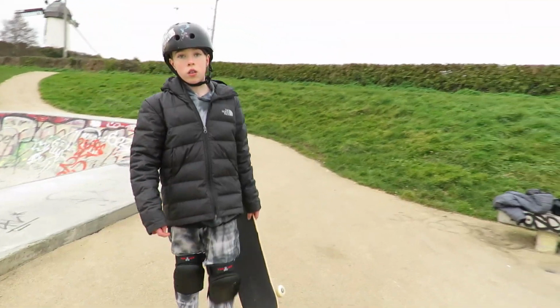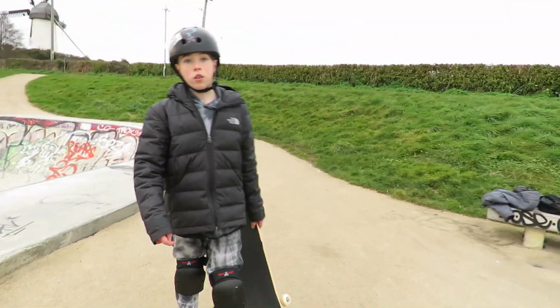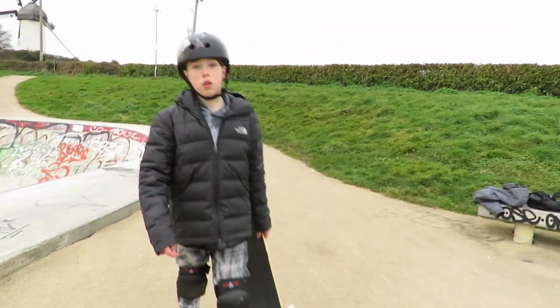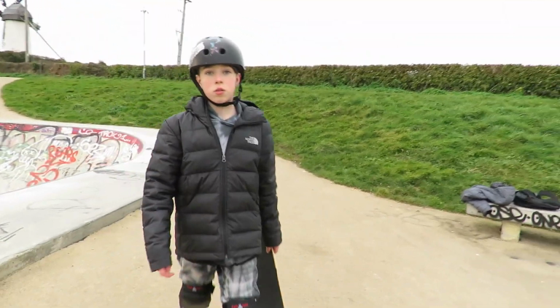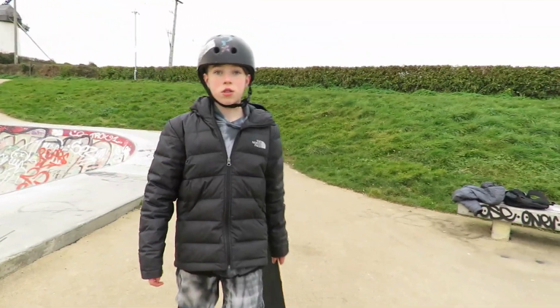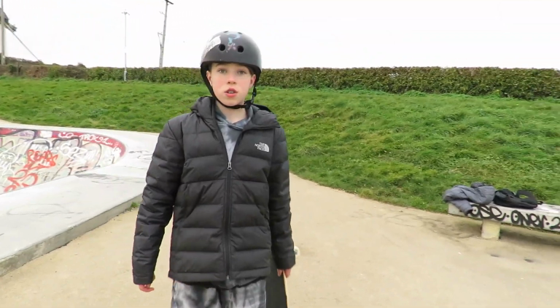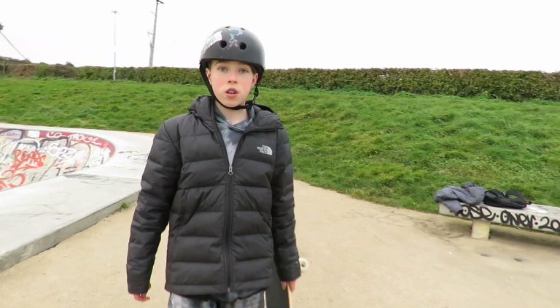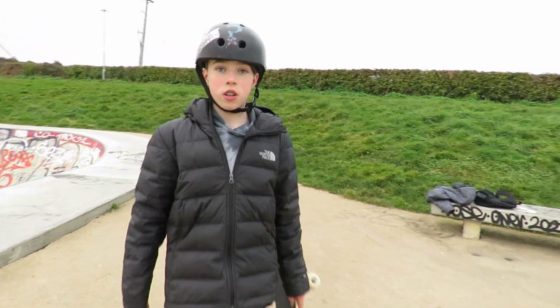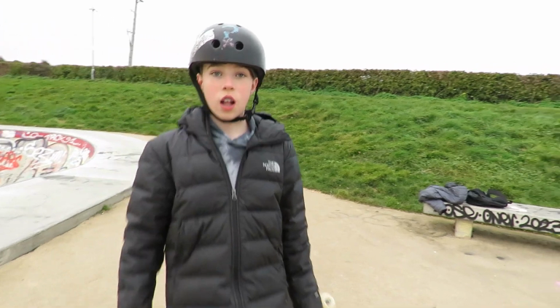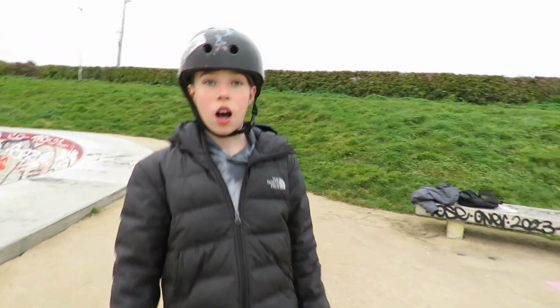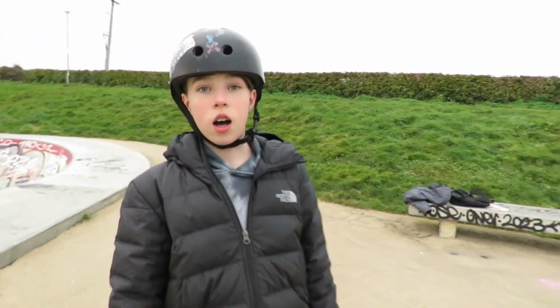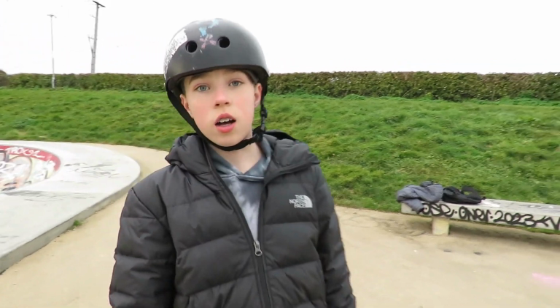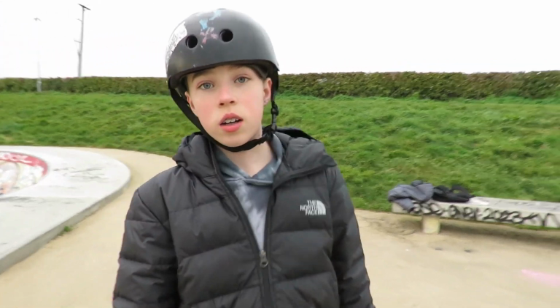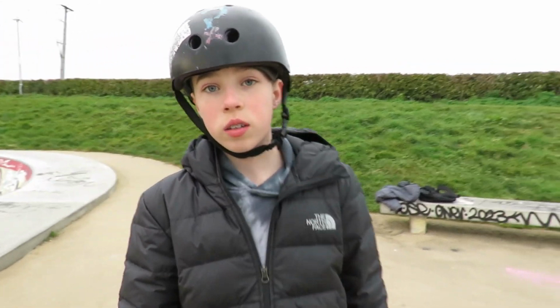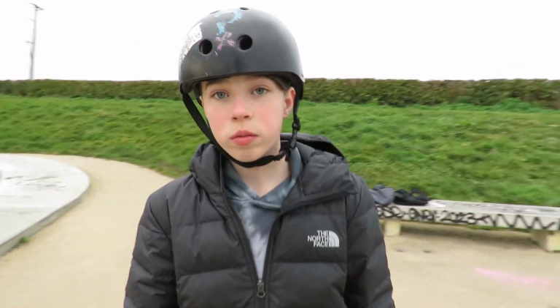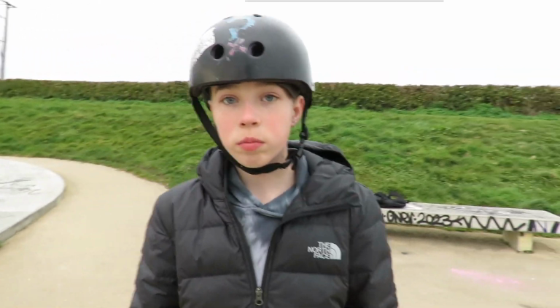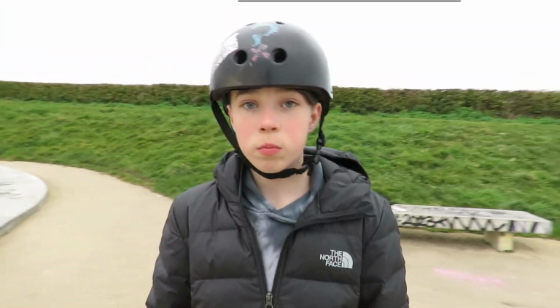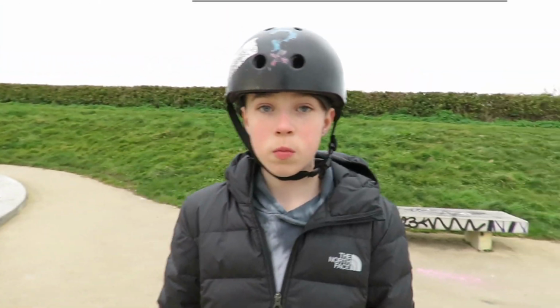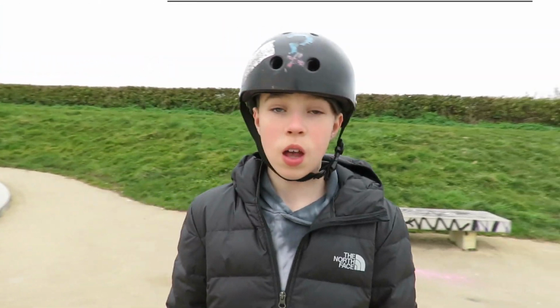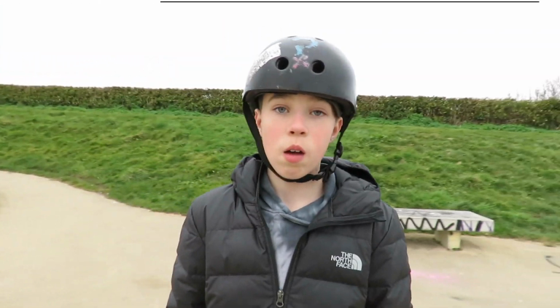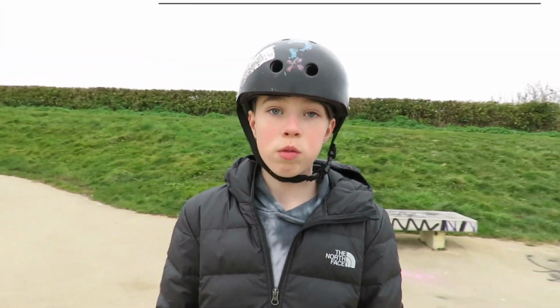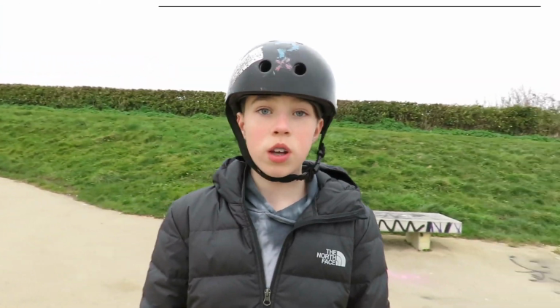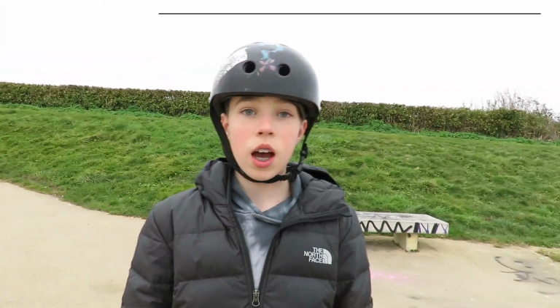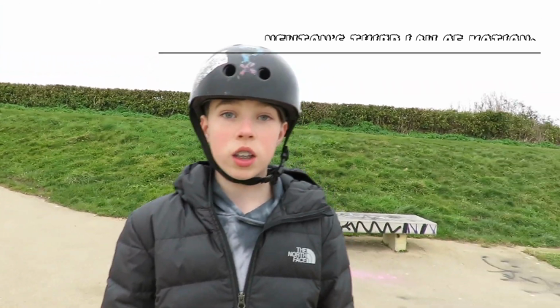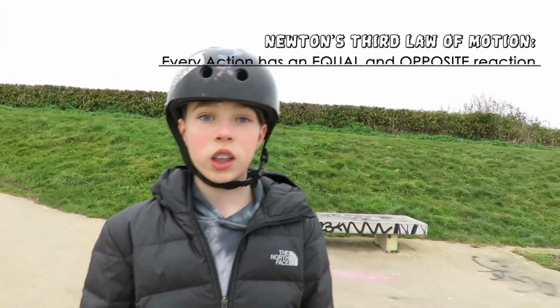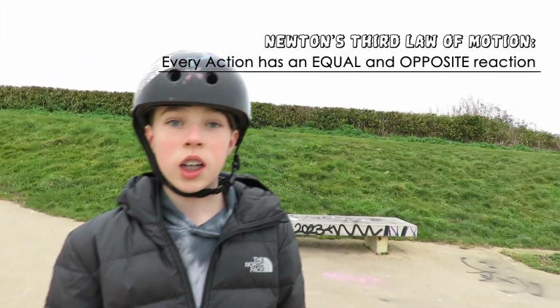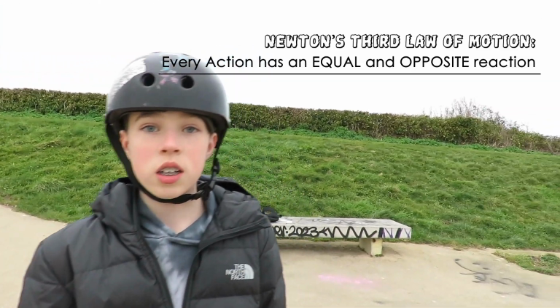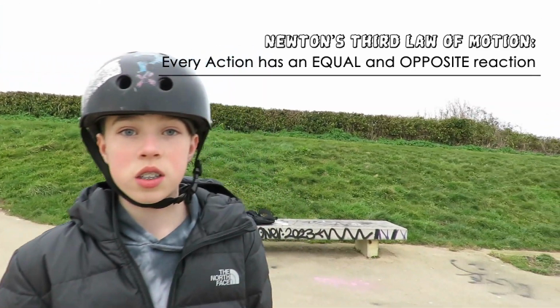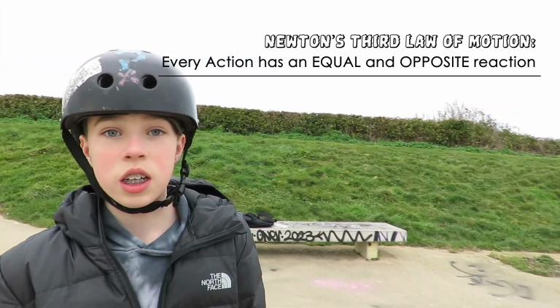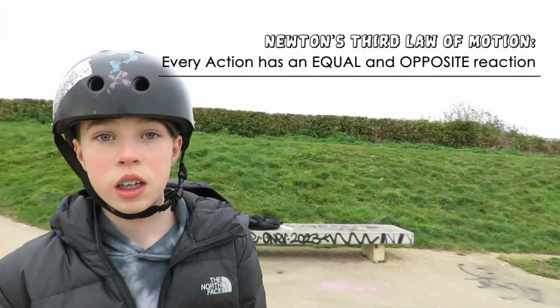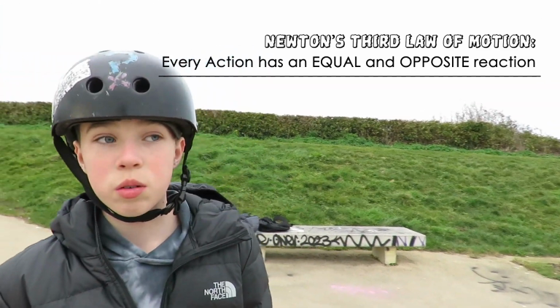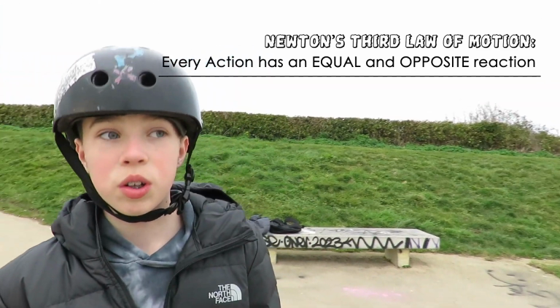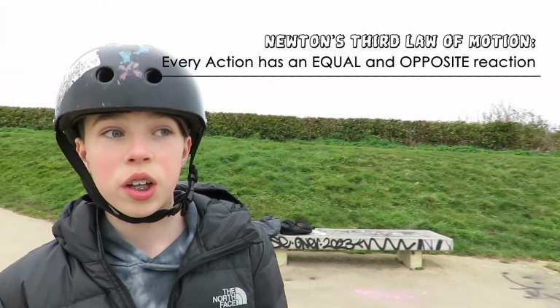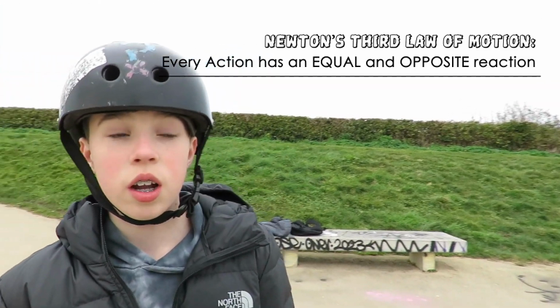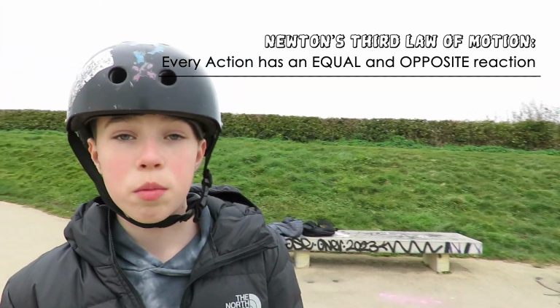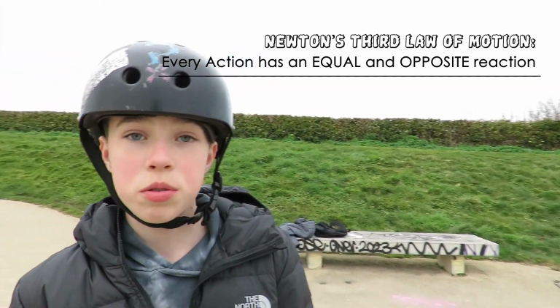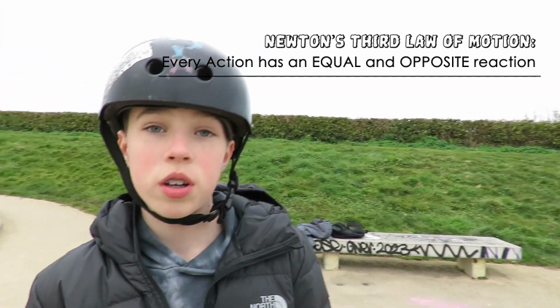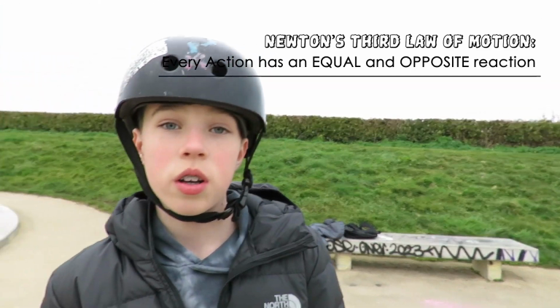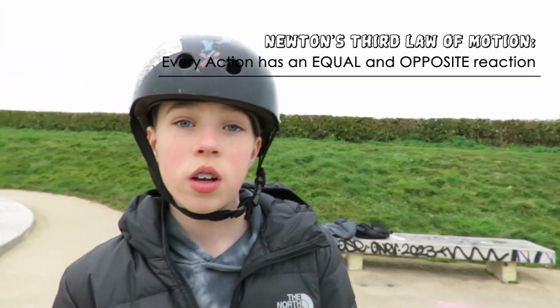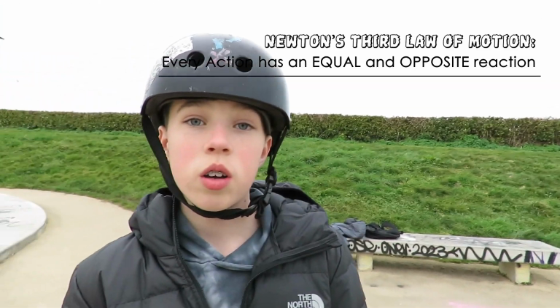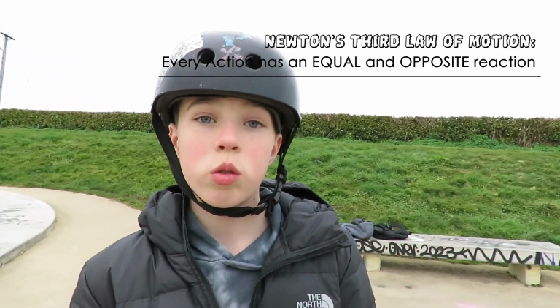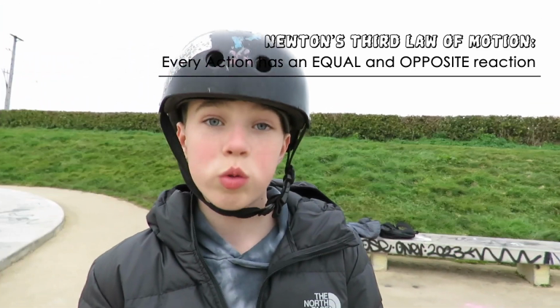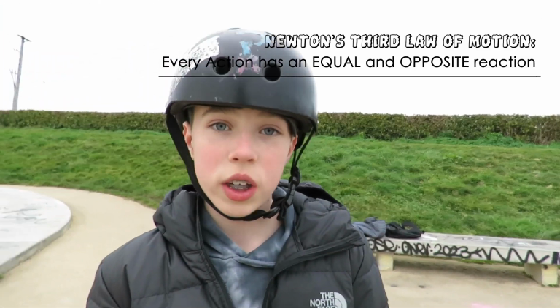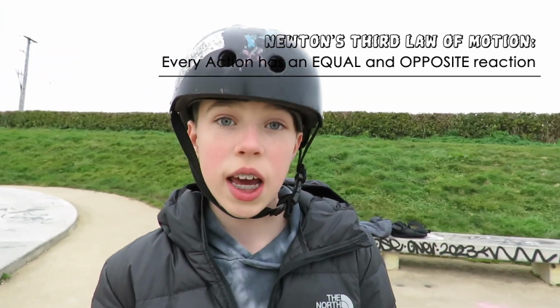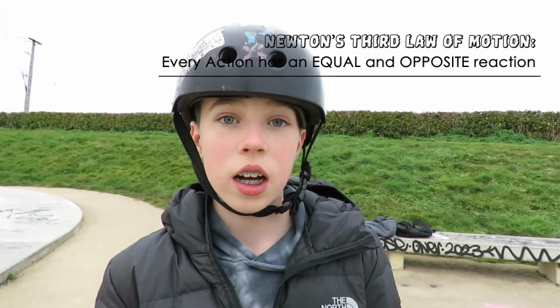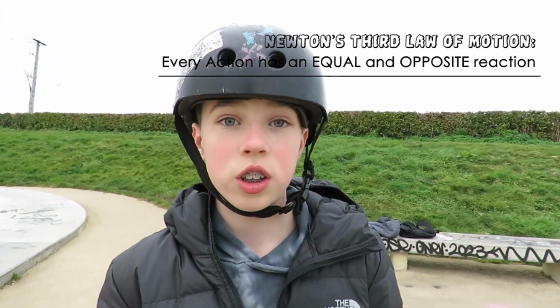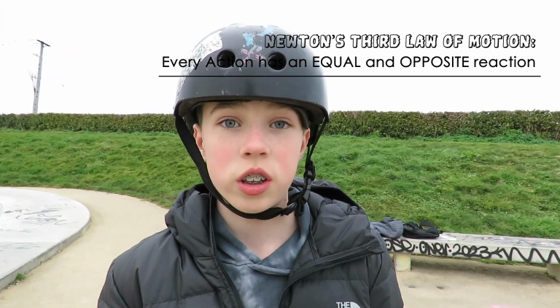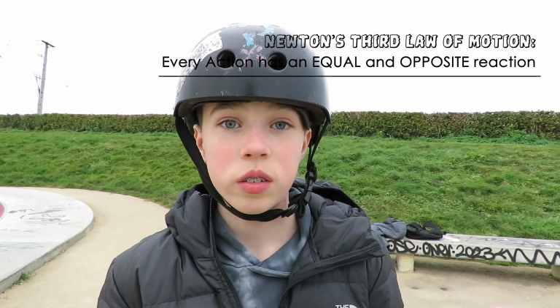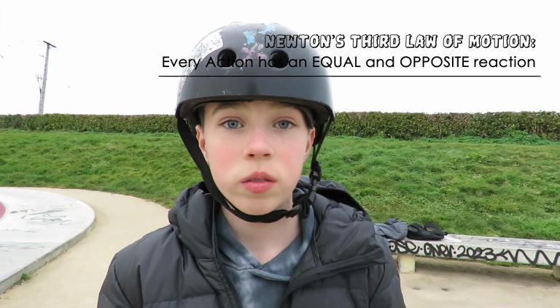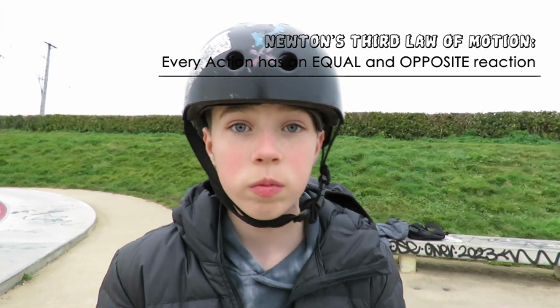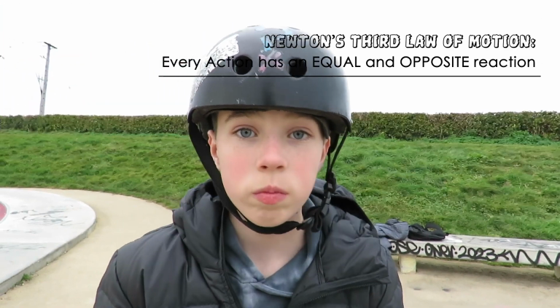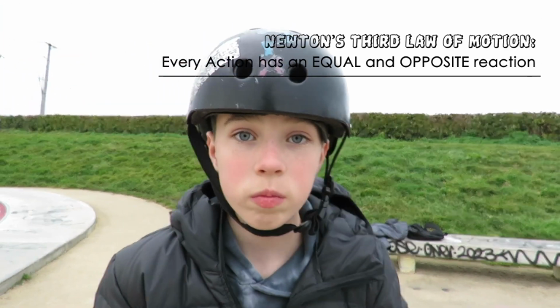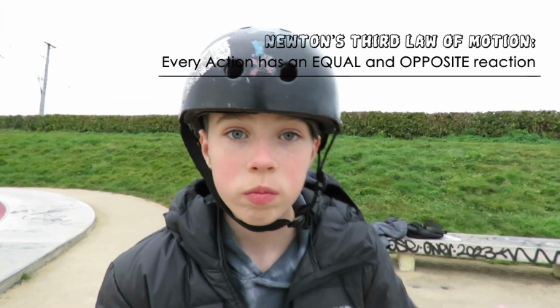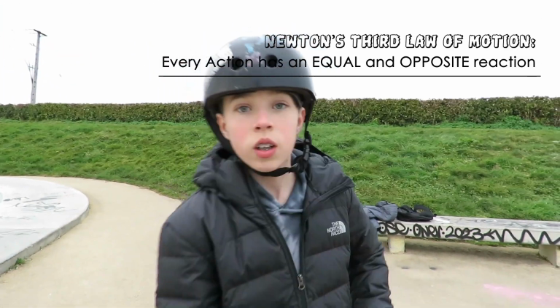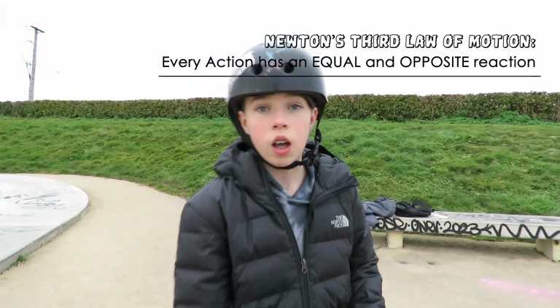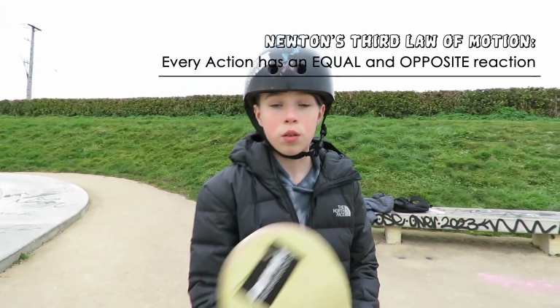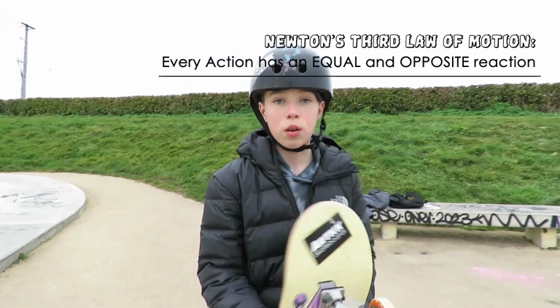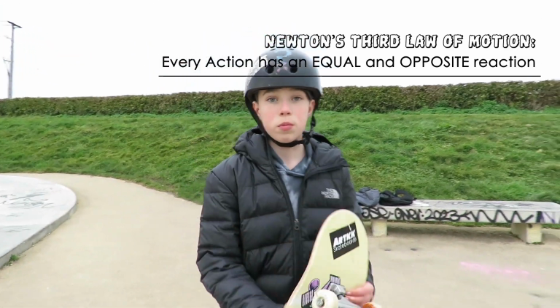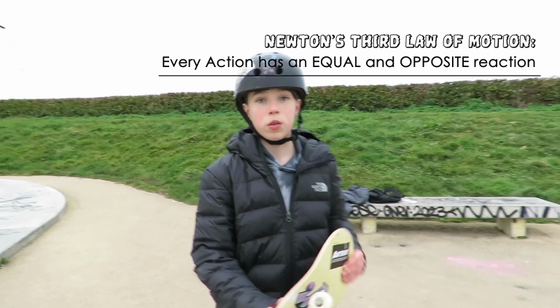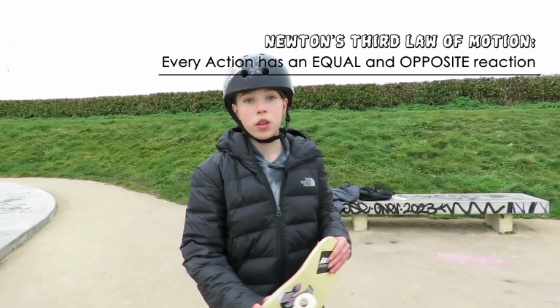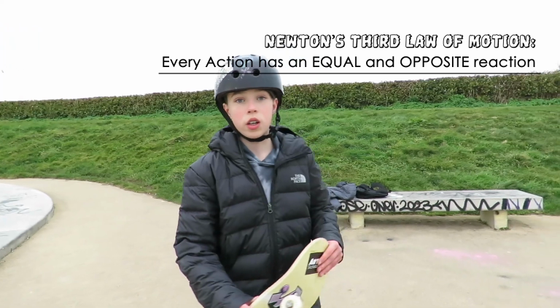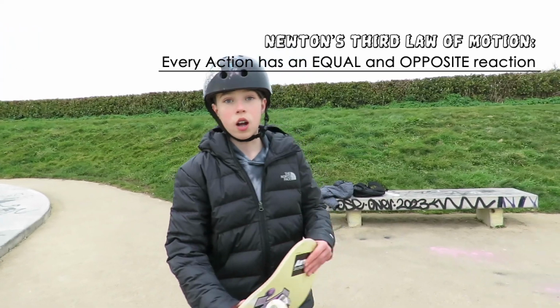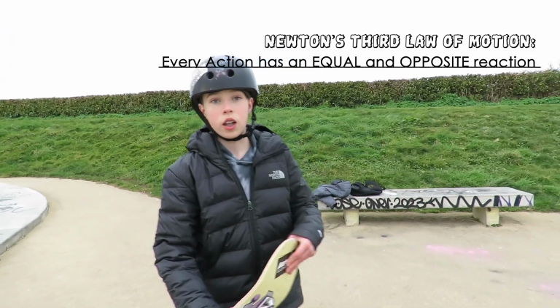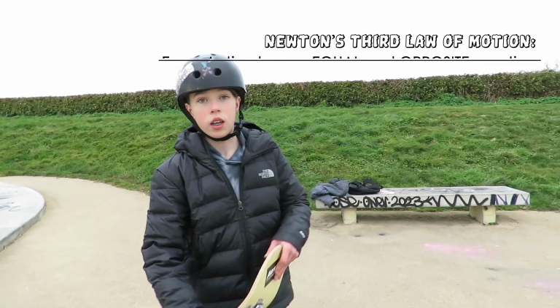Newton's Third Law. Every action has an equal and opposite reaction, like what I'm doing in an Ollie.